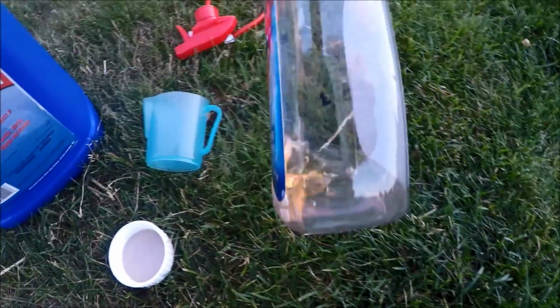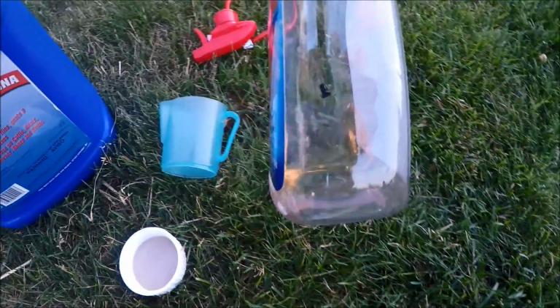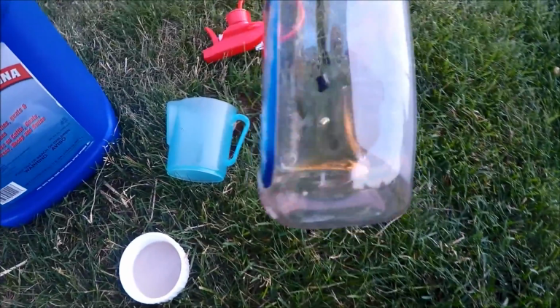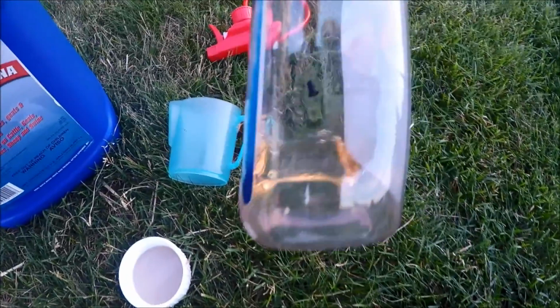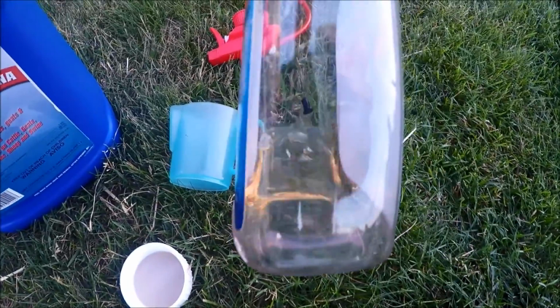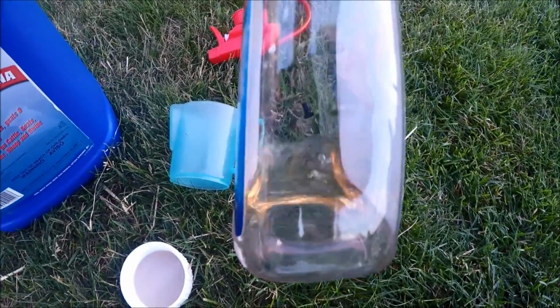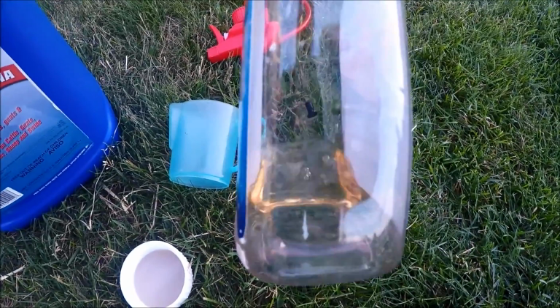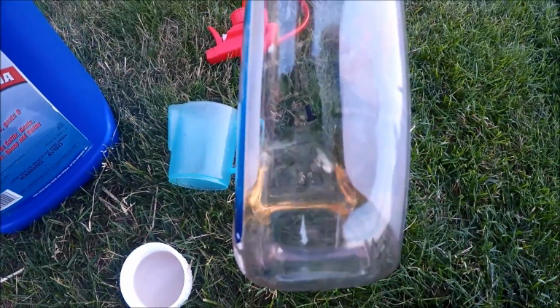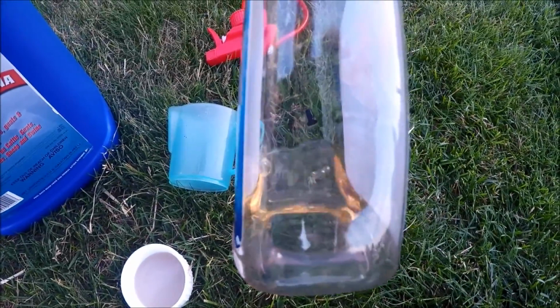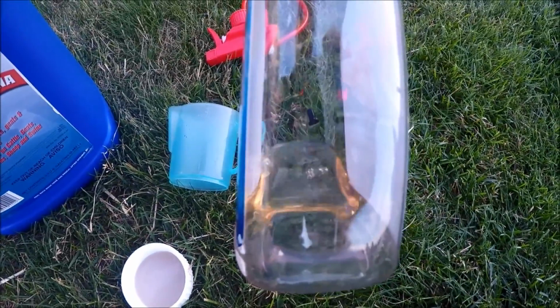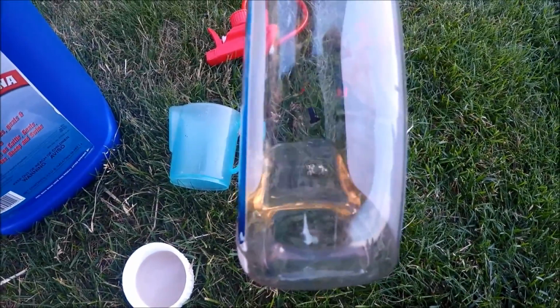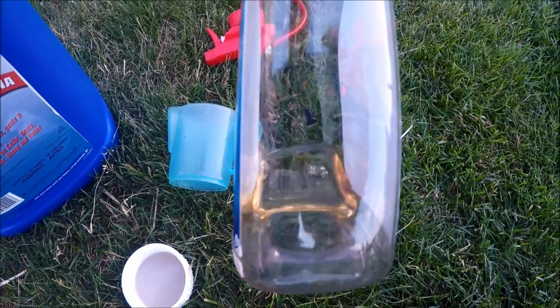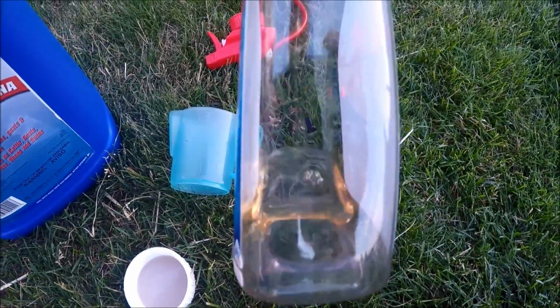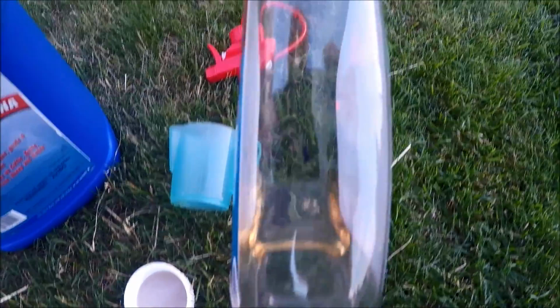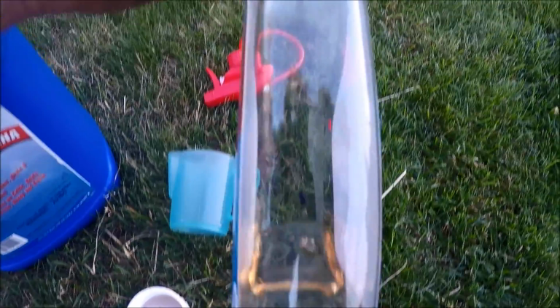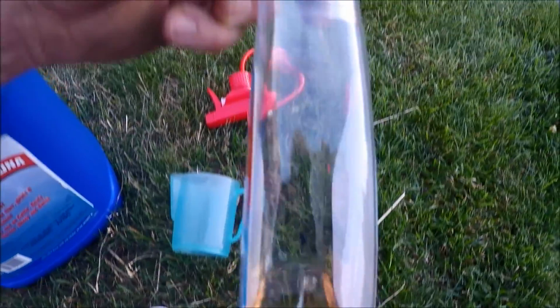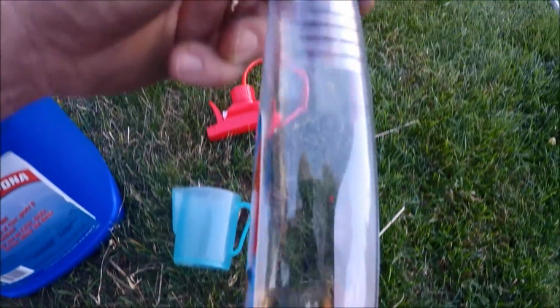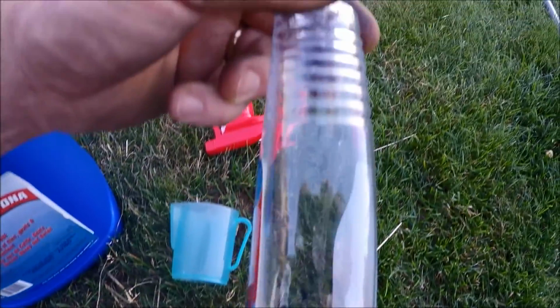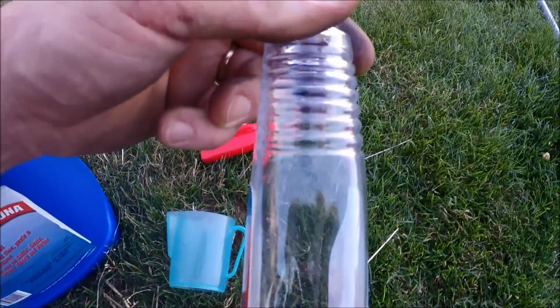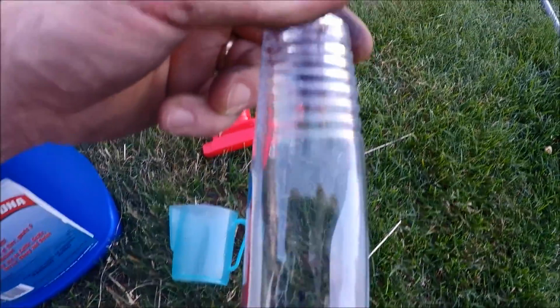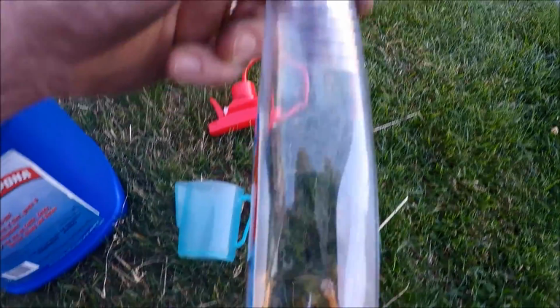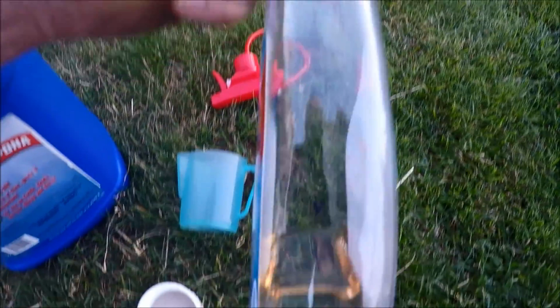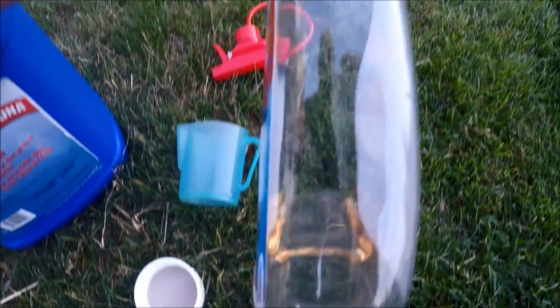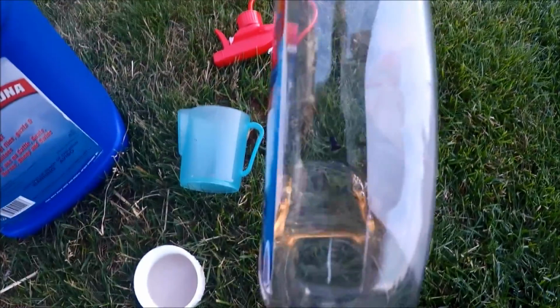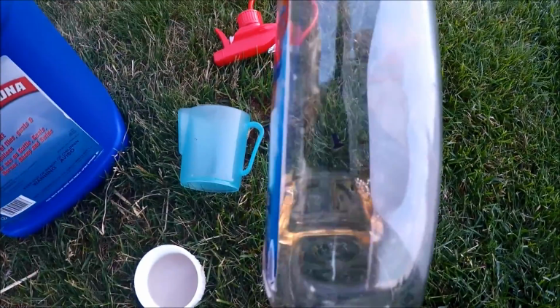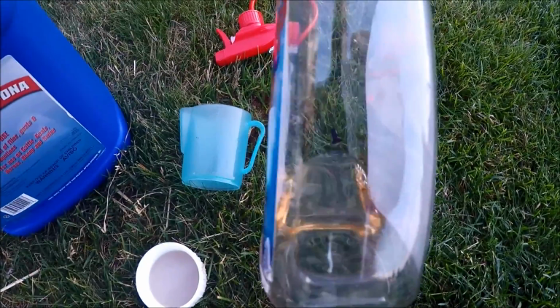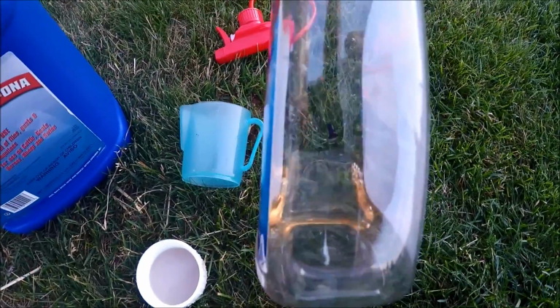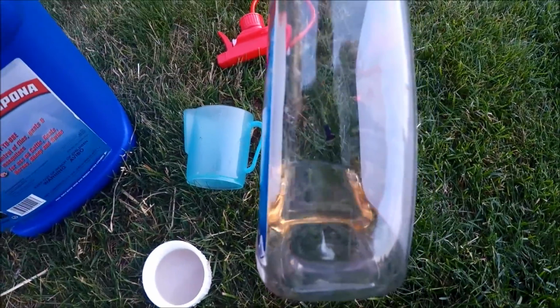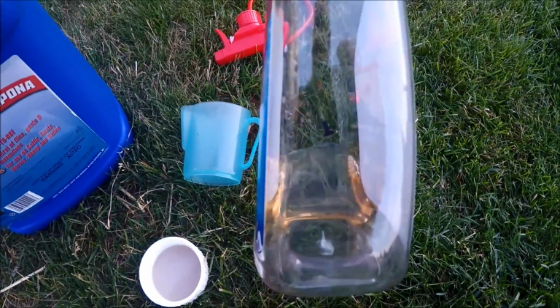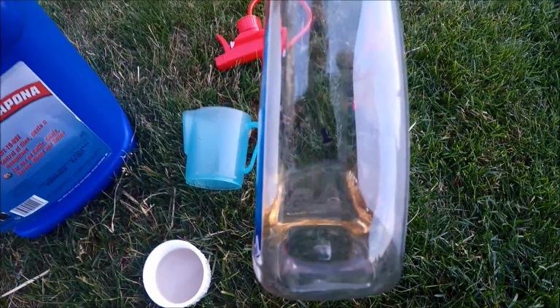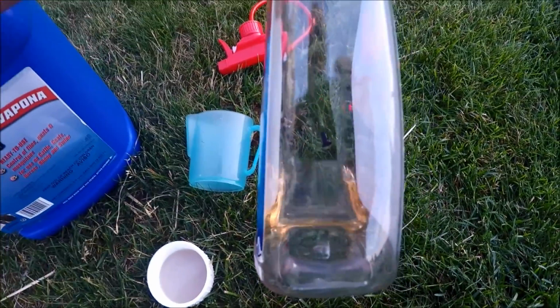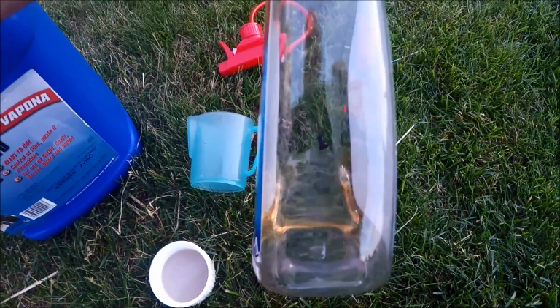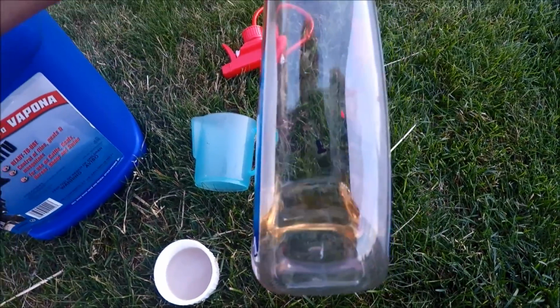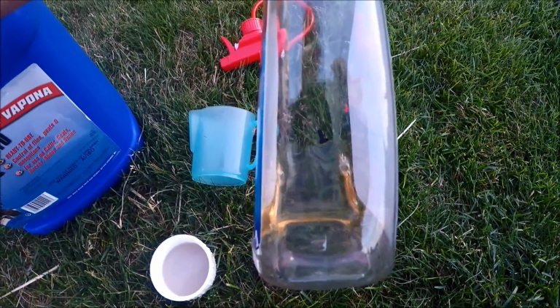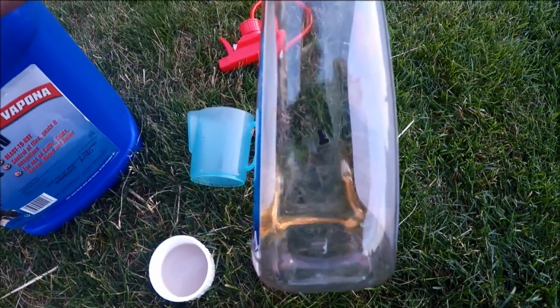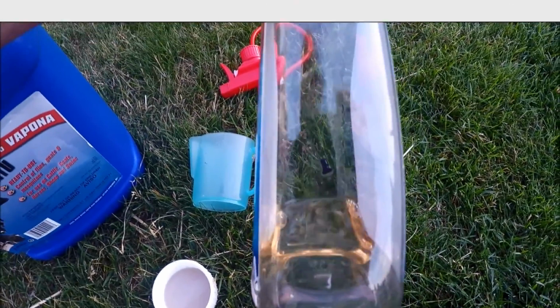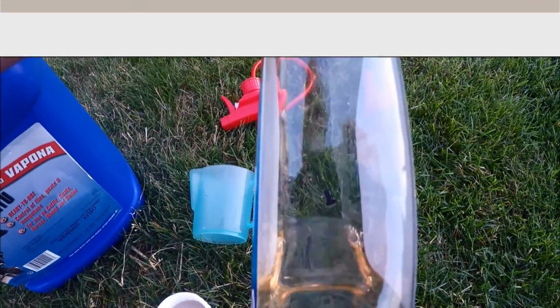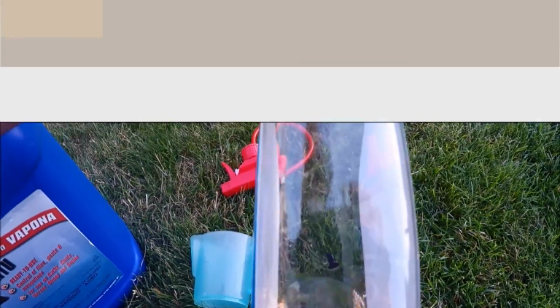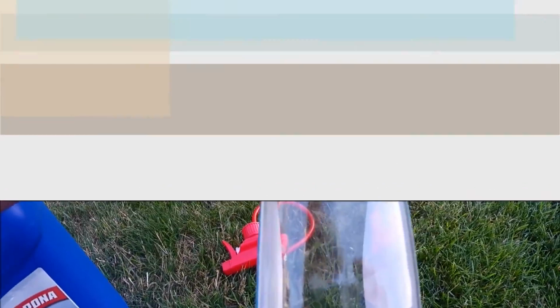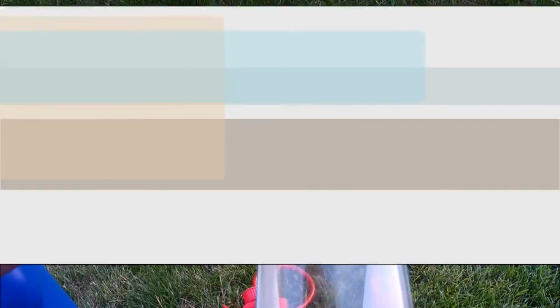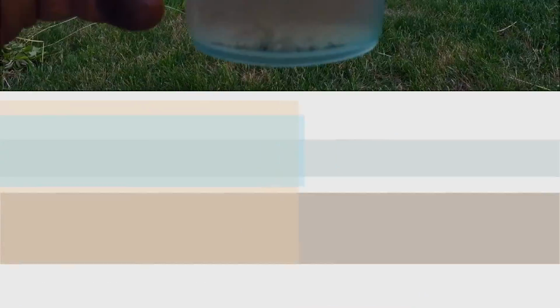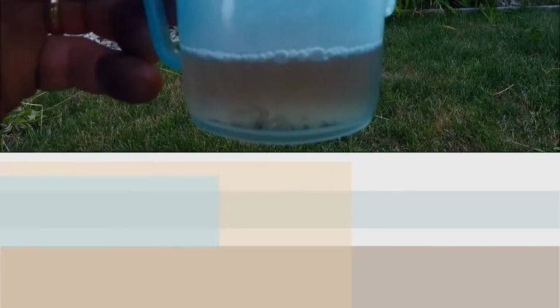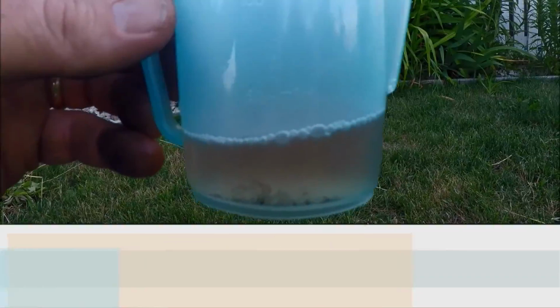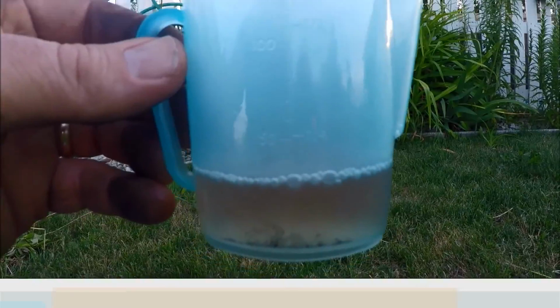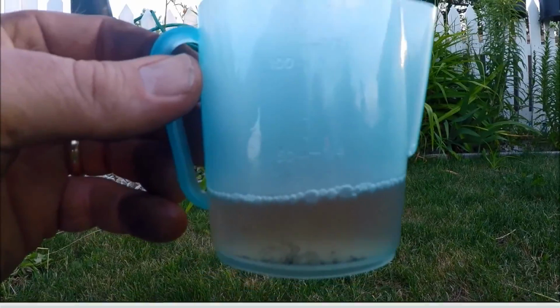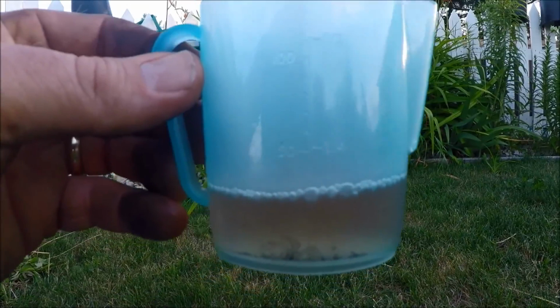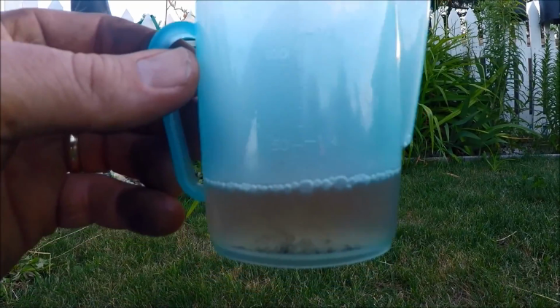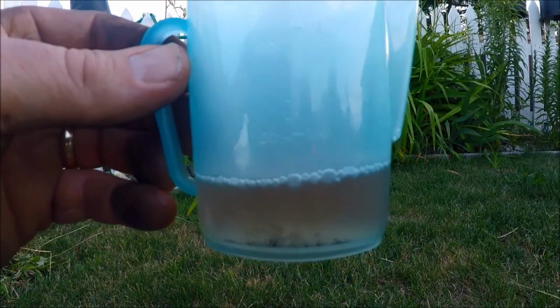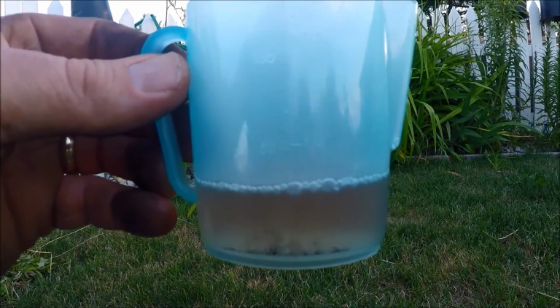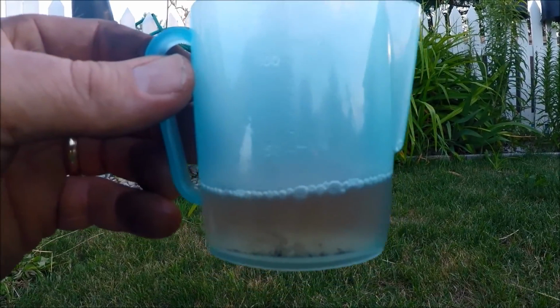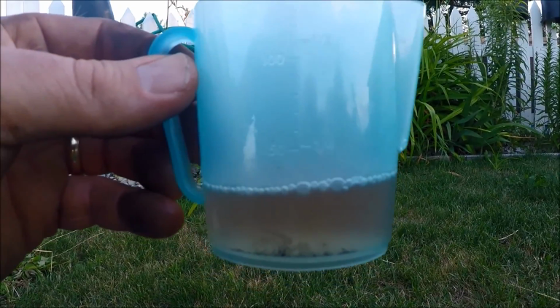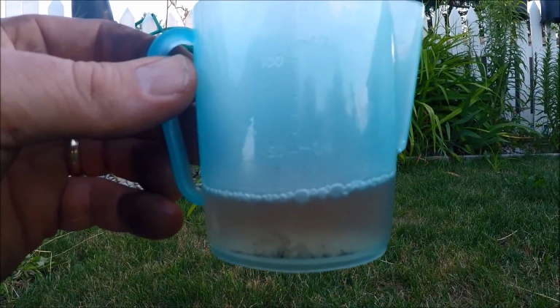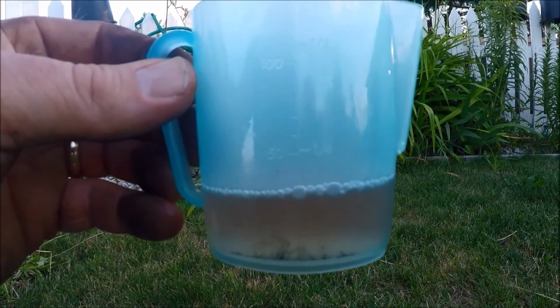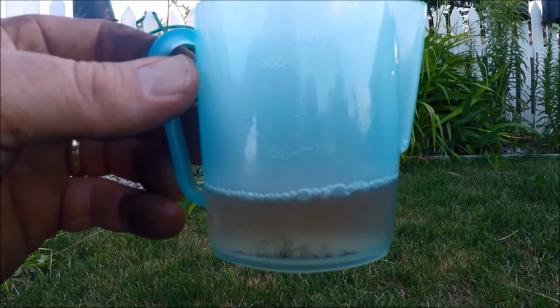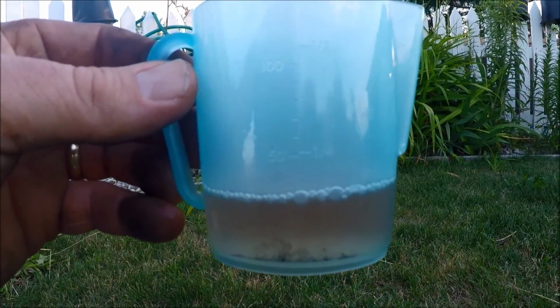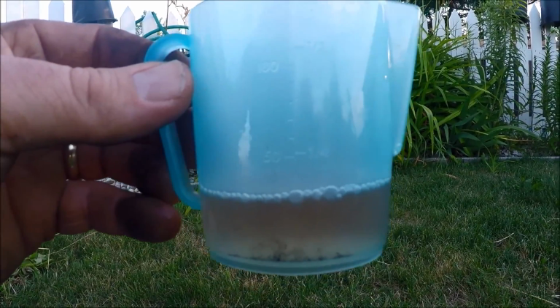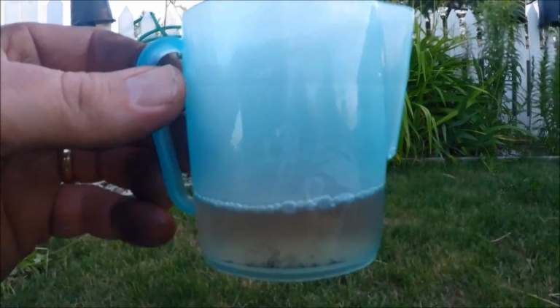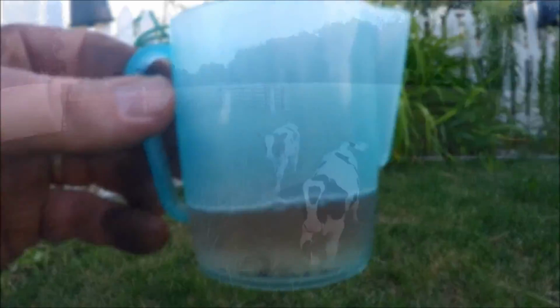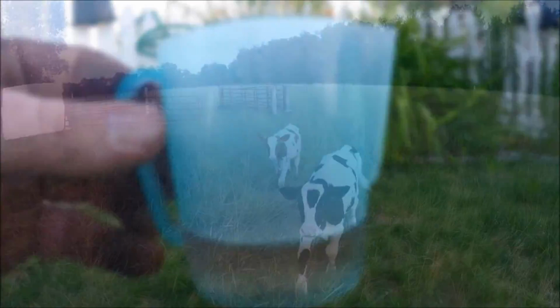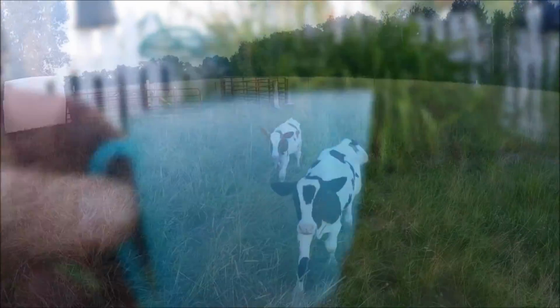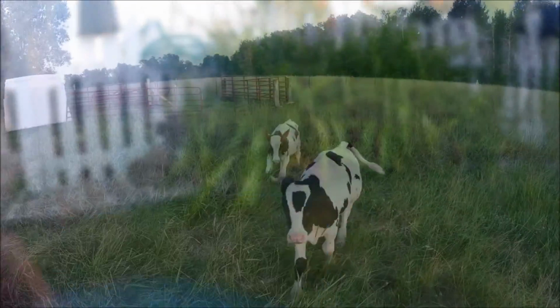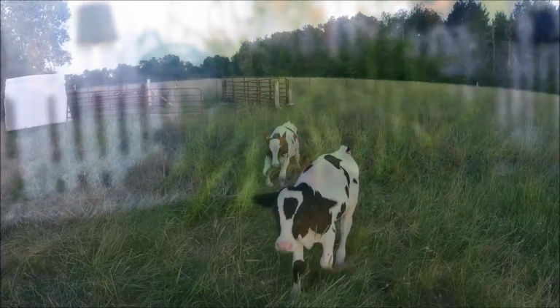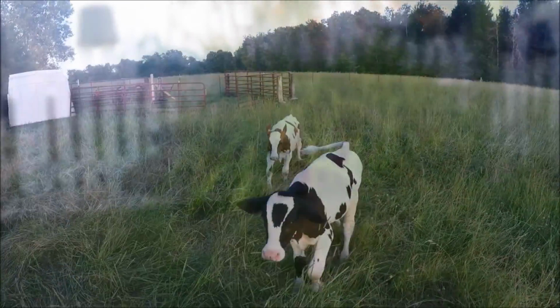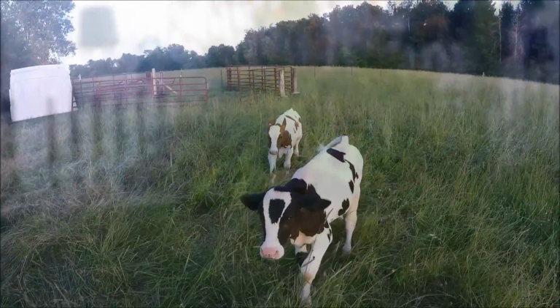If you just have a full bottle all the way to the top you have to guess how much you're putting in there. So there is one ounce right there. I'm going to spray the cows.